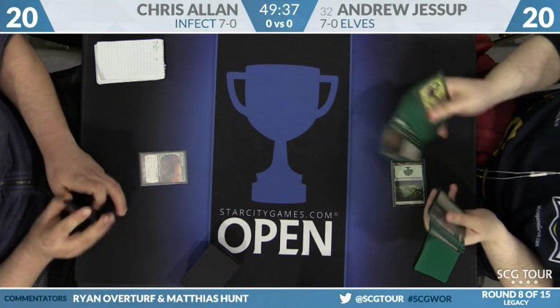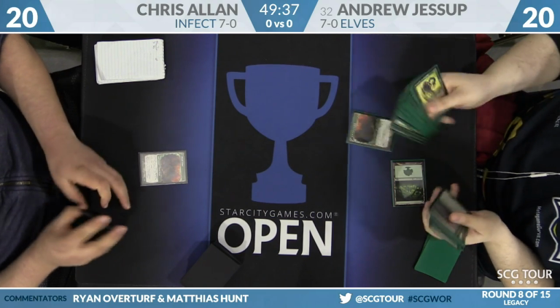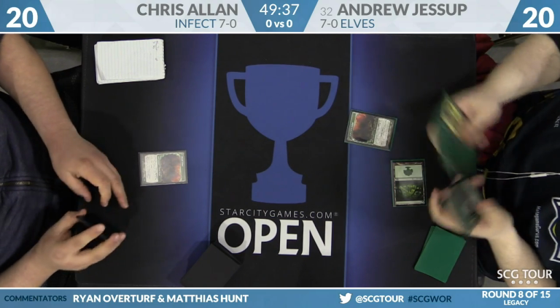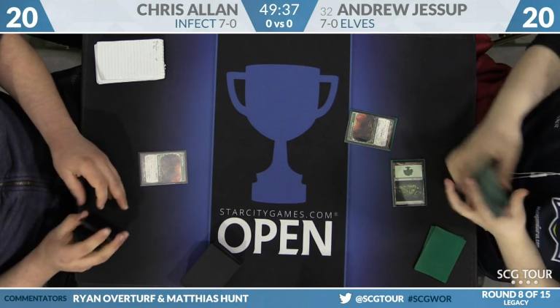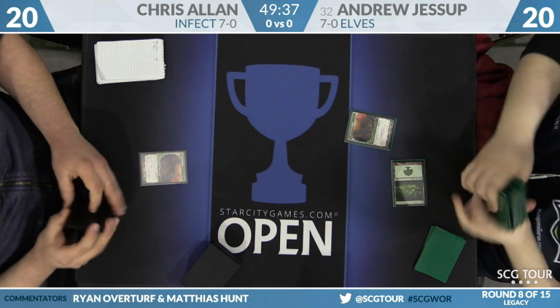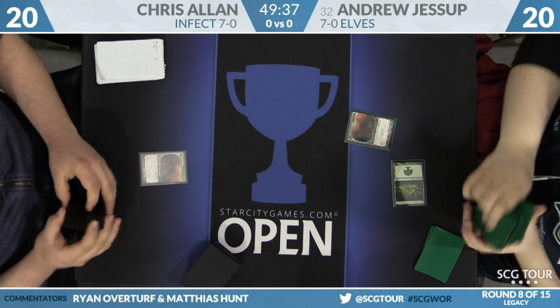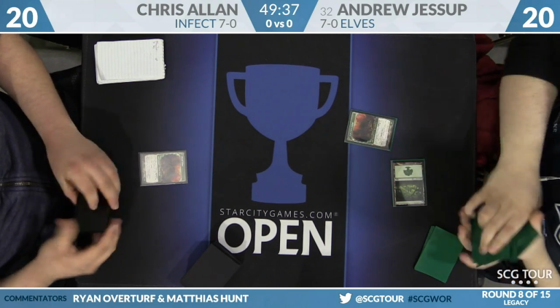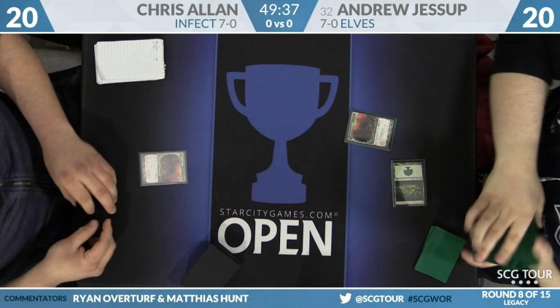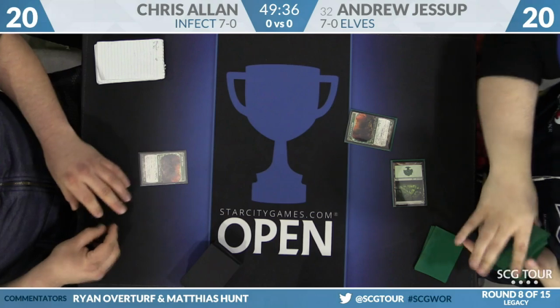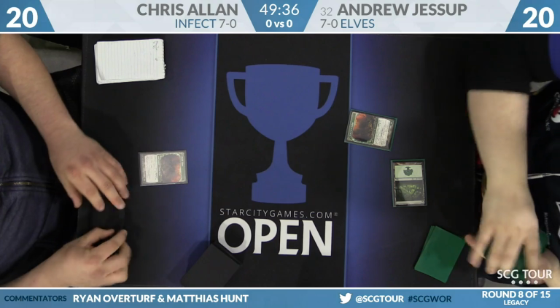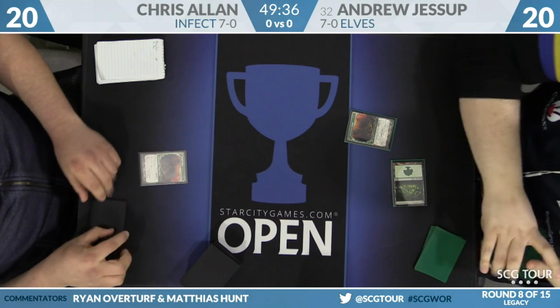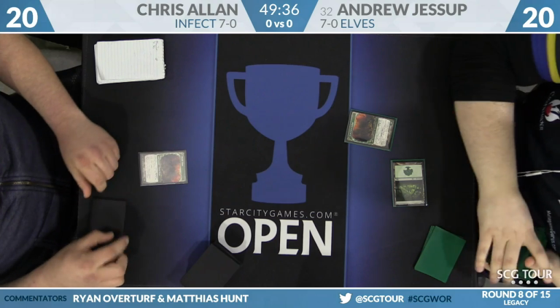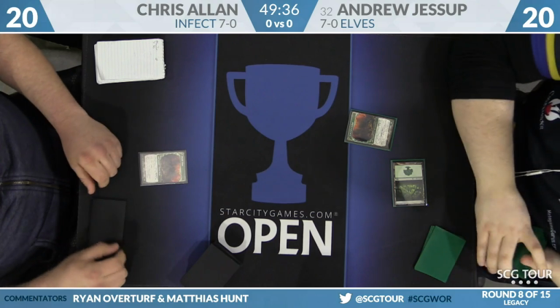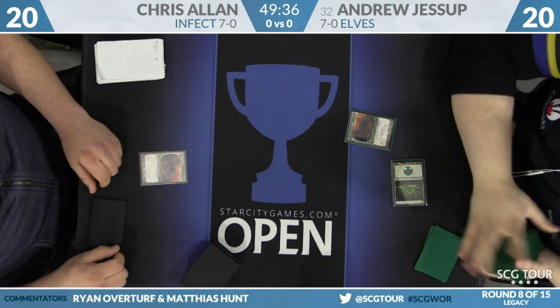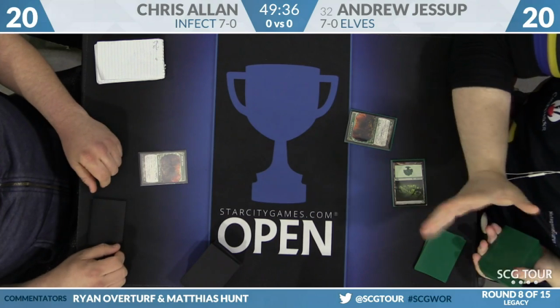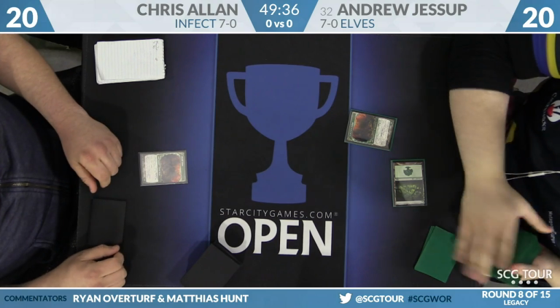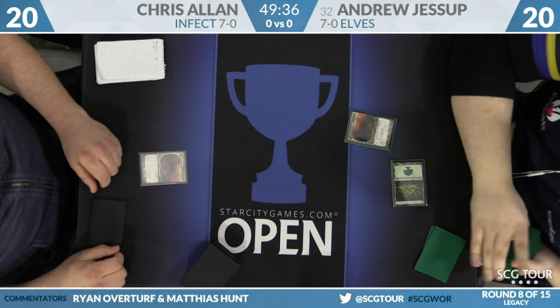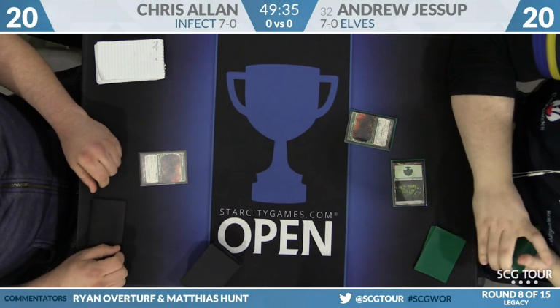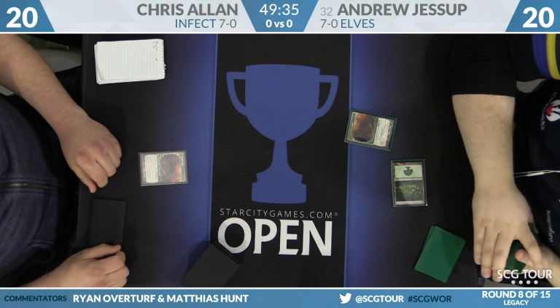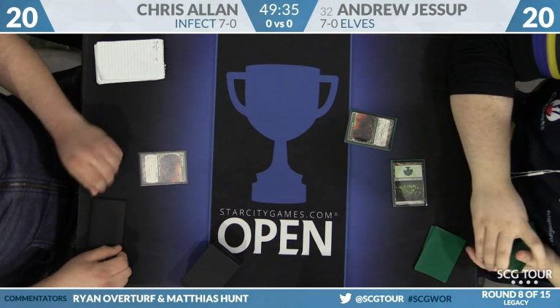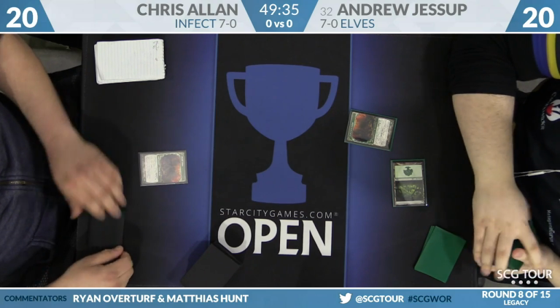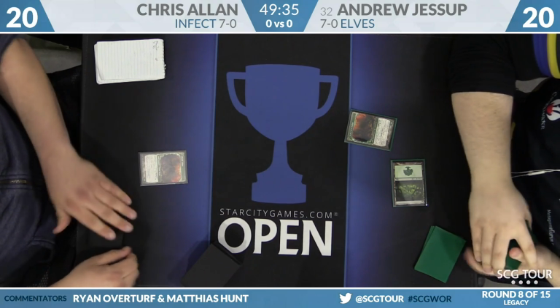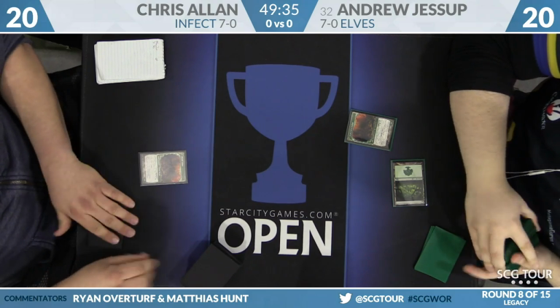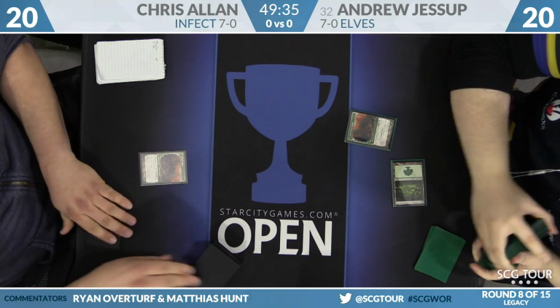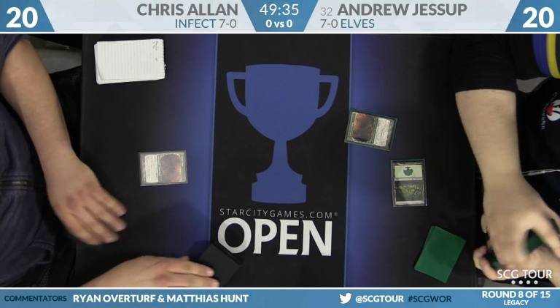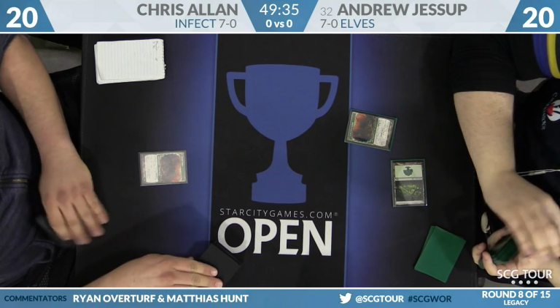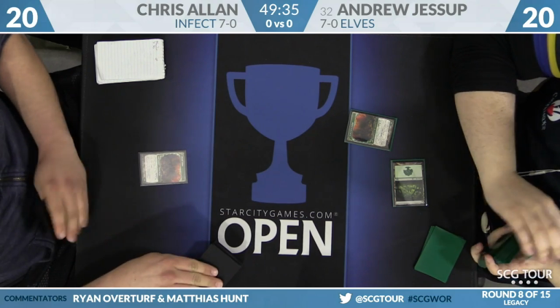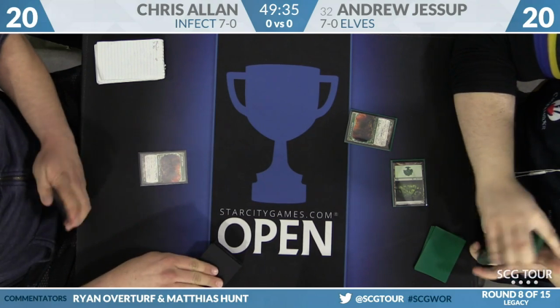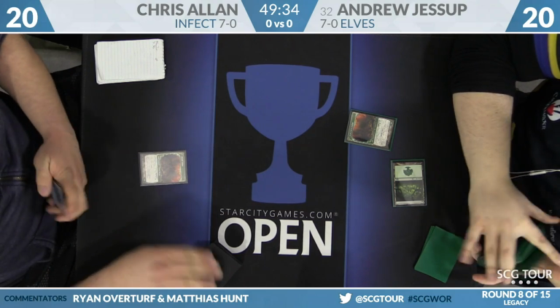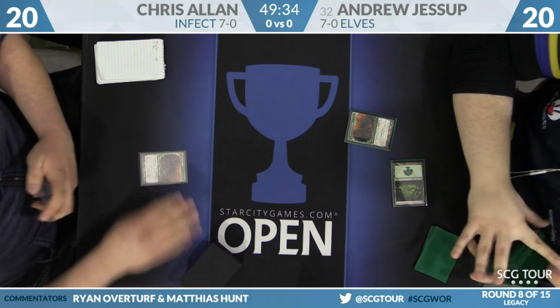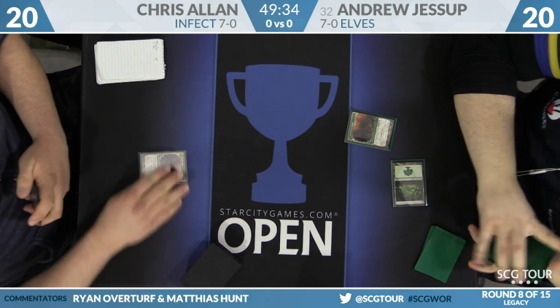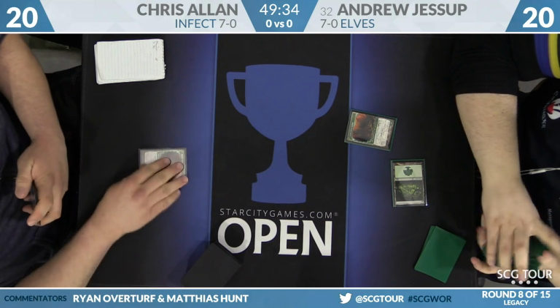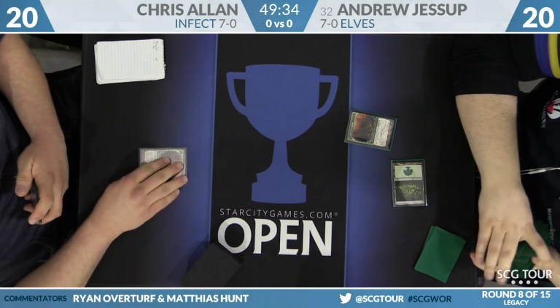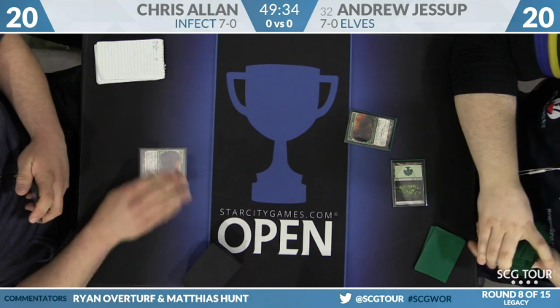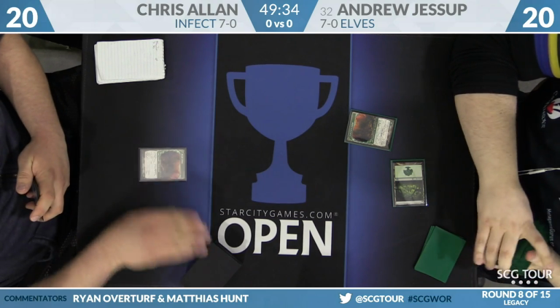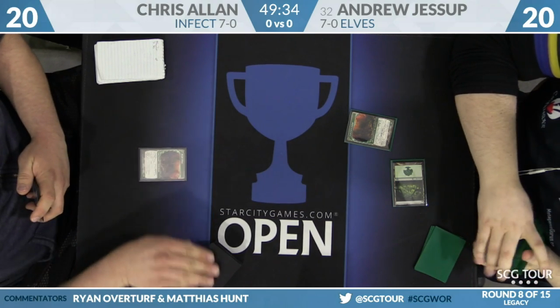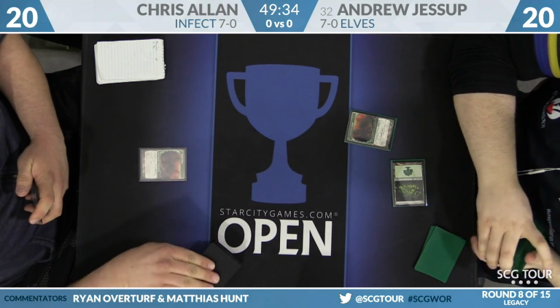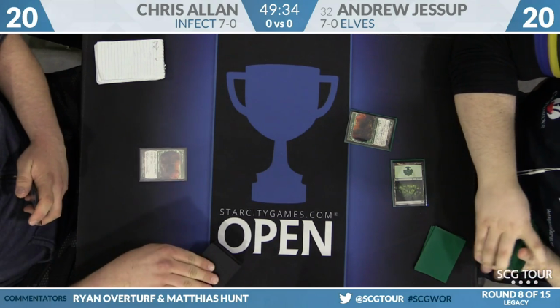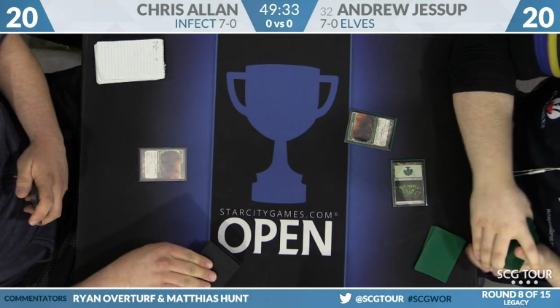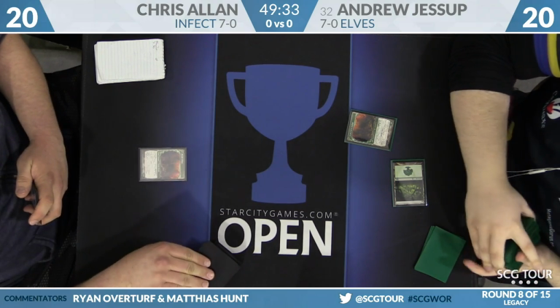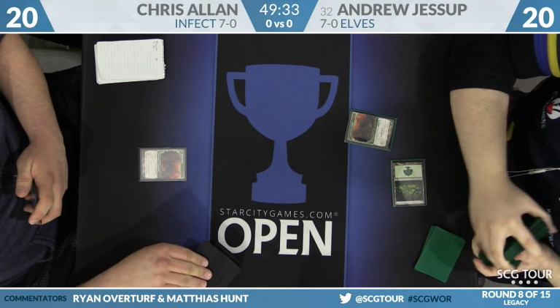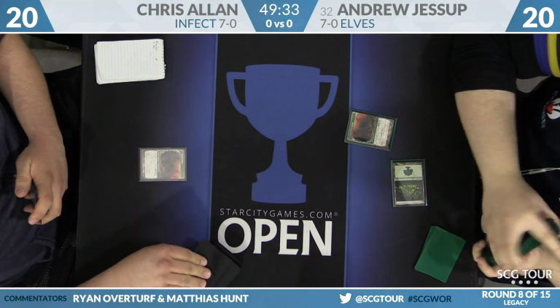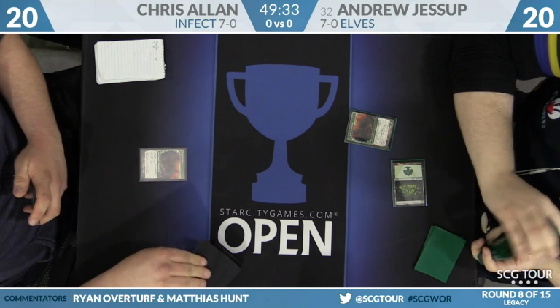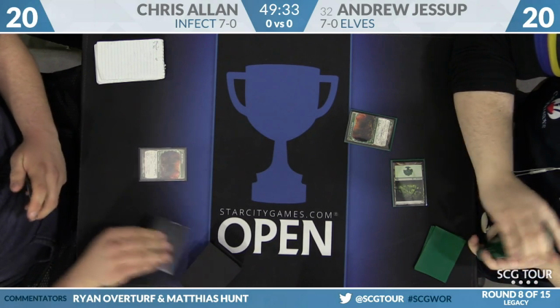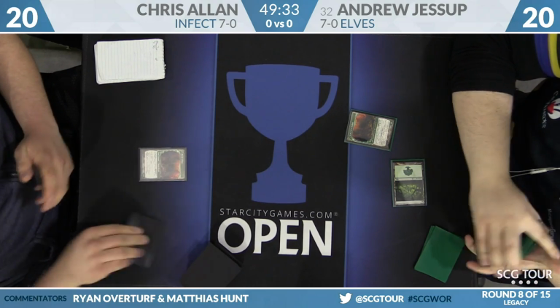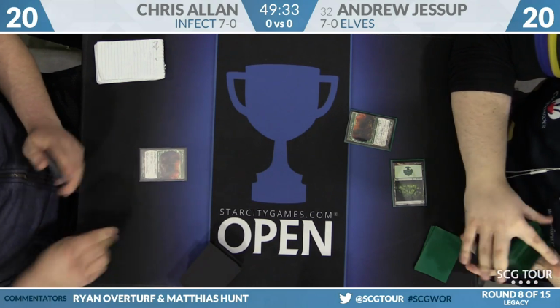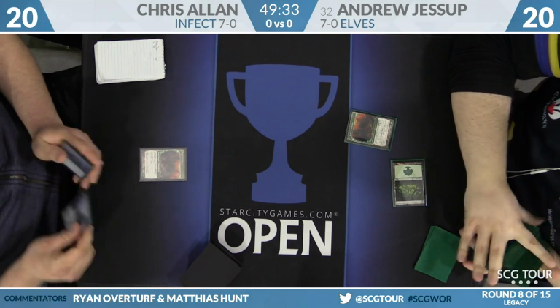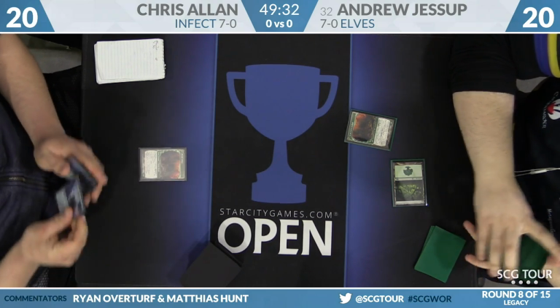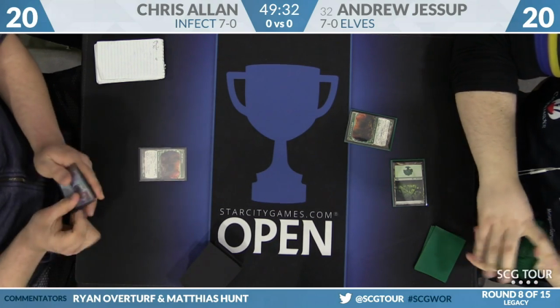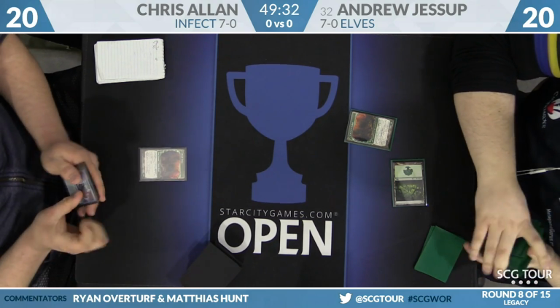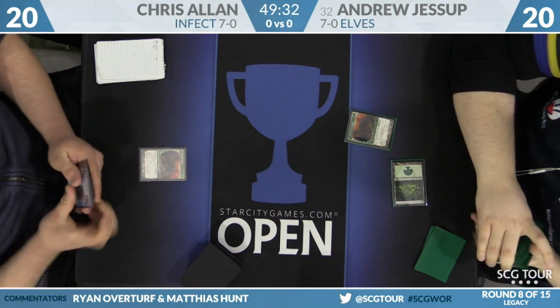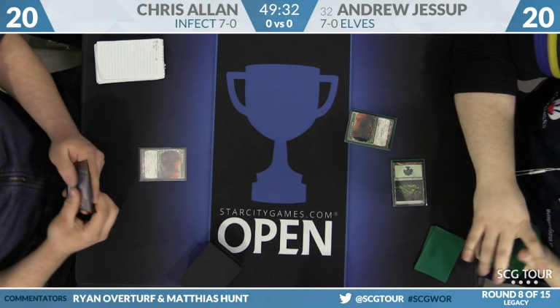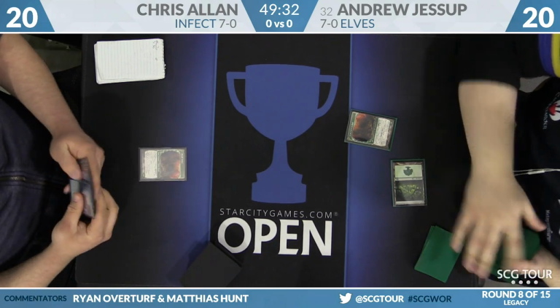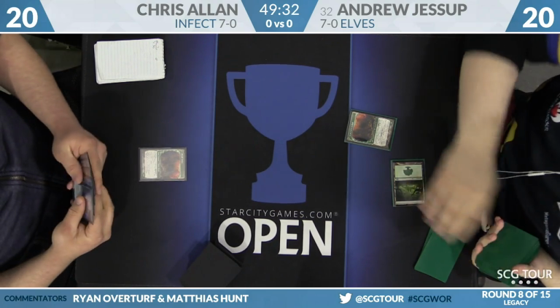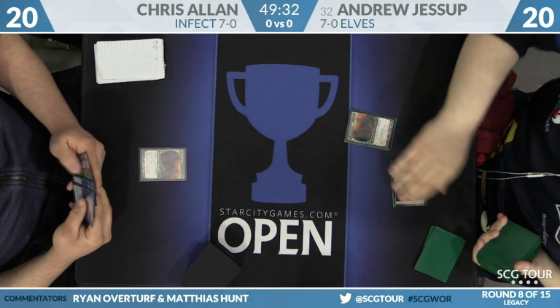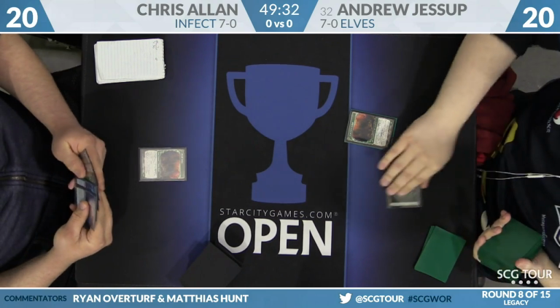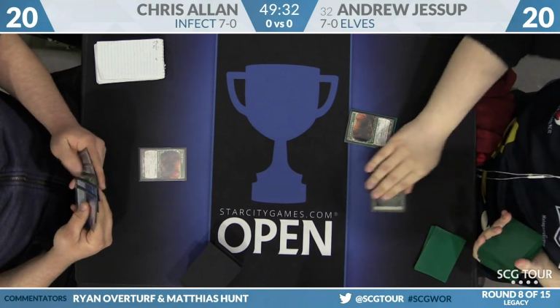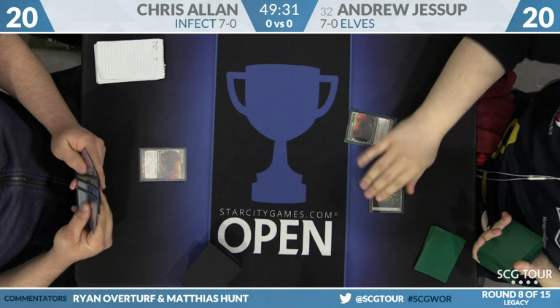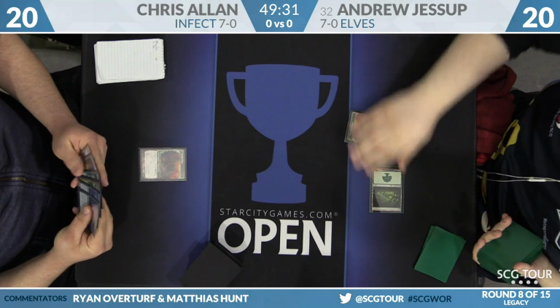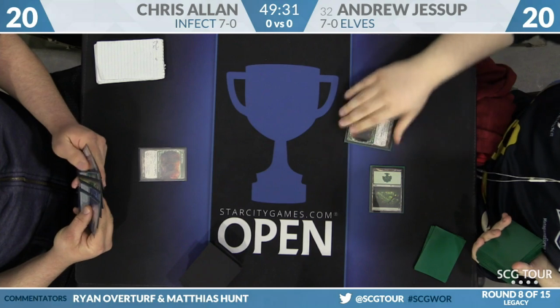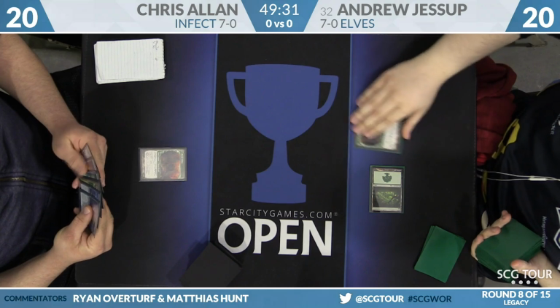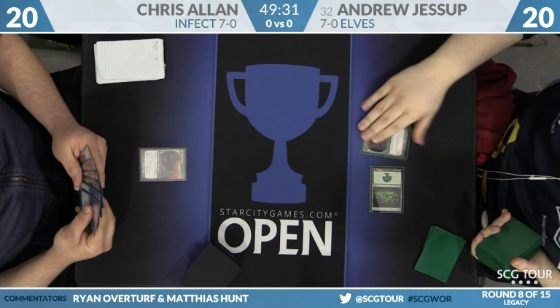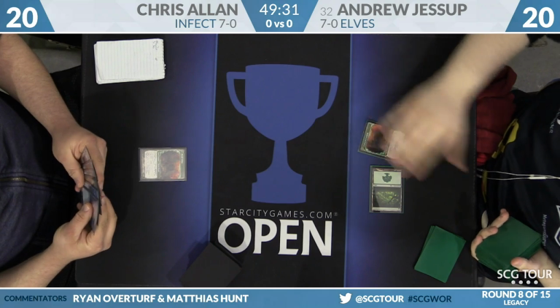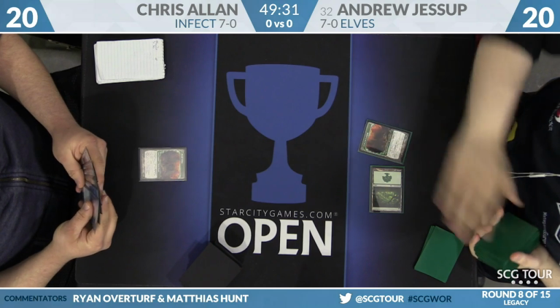We're going to go ahead and start the match. For Chris Allen, starting on Dryad Arbor, Andrew Jessup is going to do Green Sun's Zenith into a Dryad Arbor.